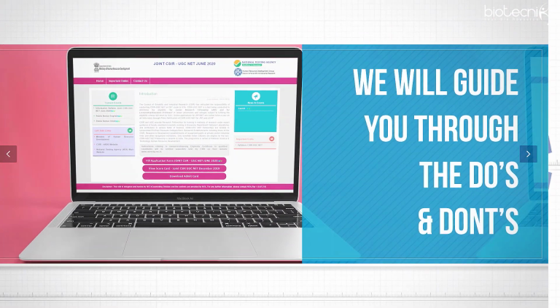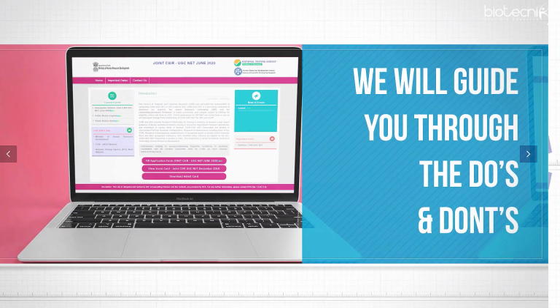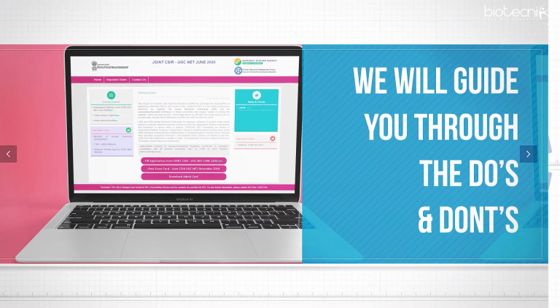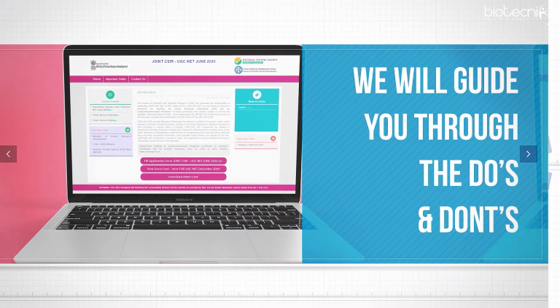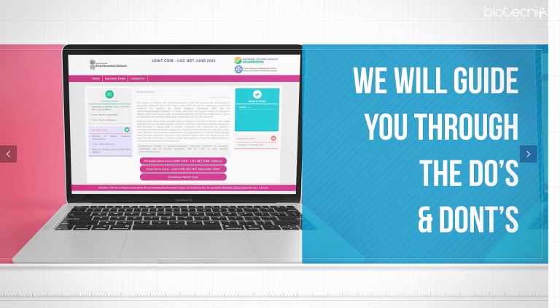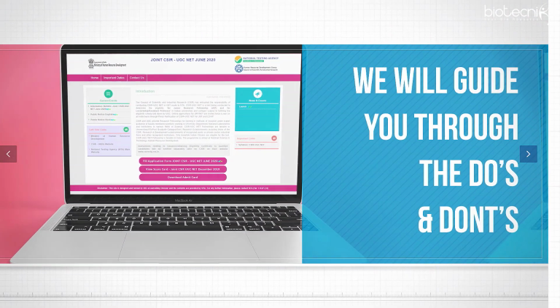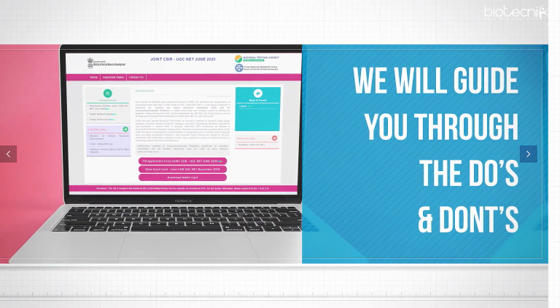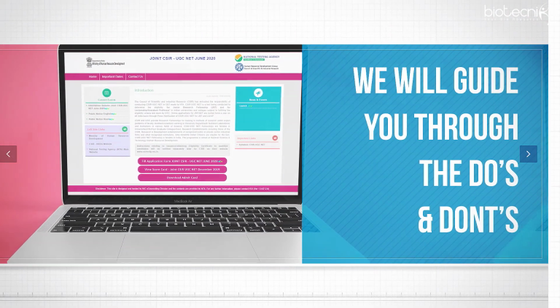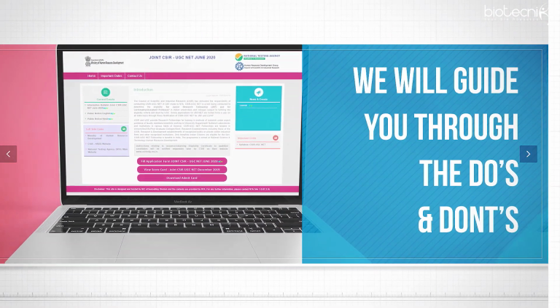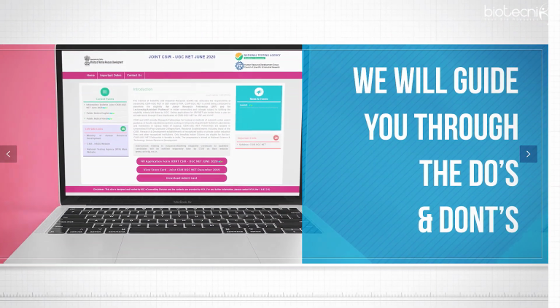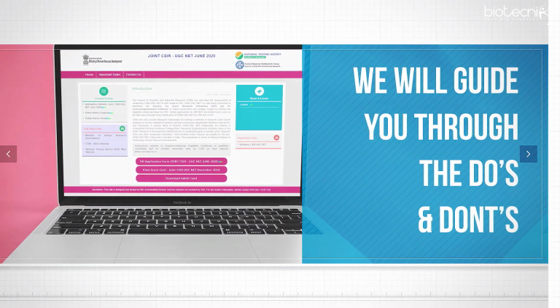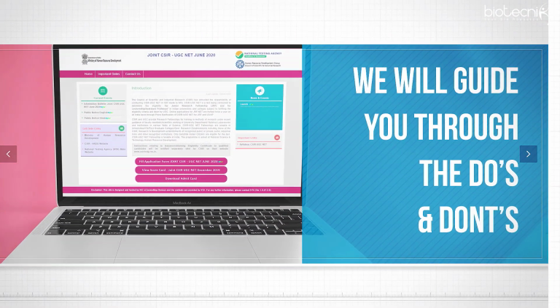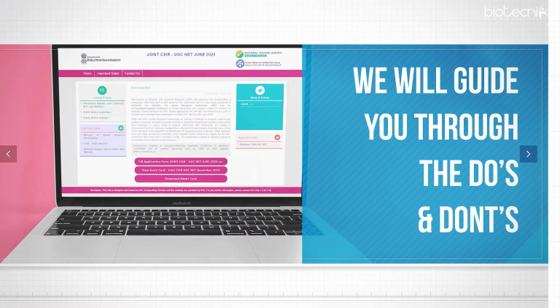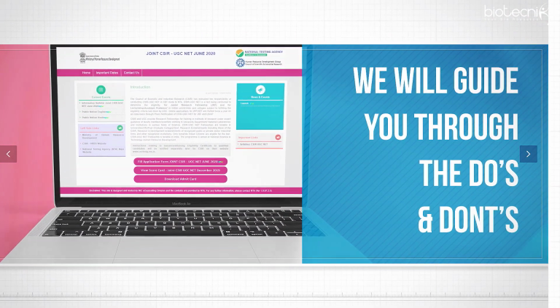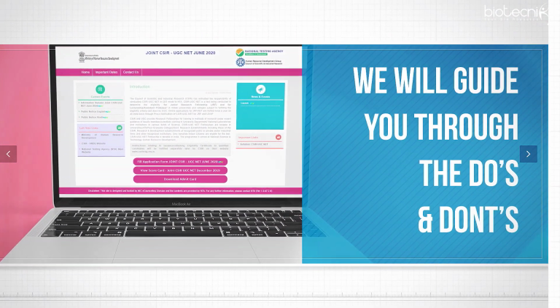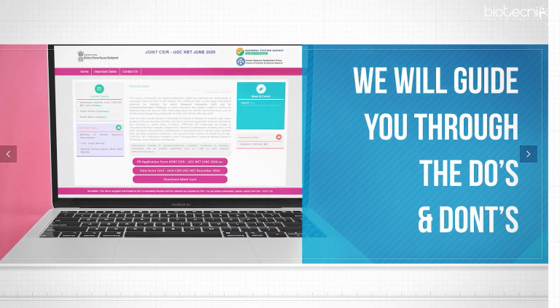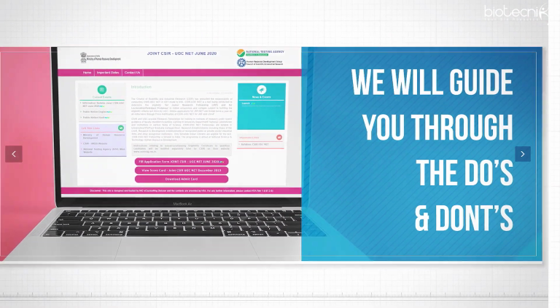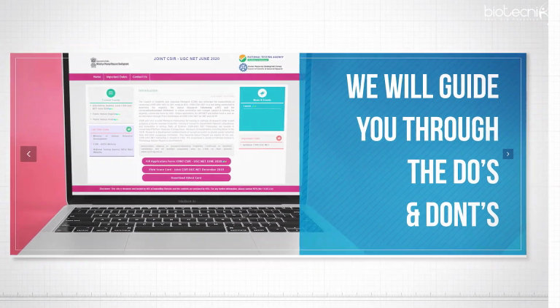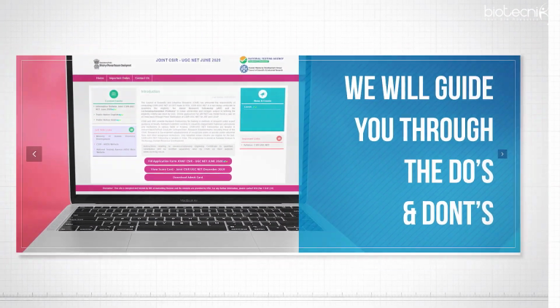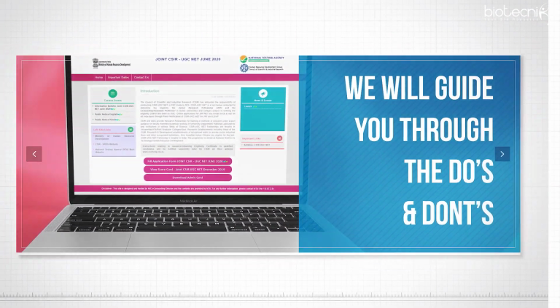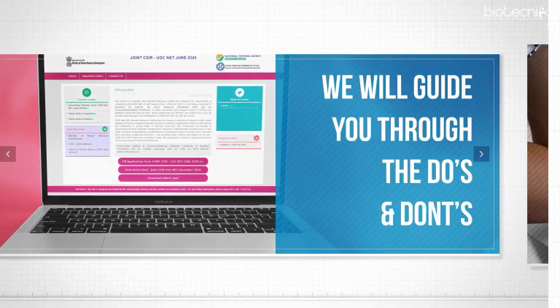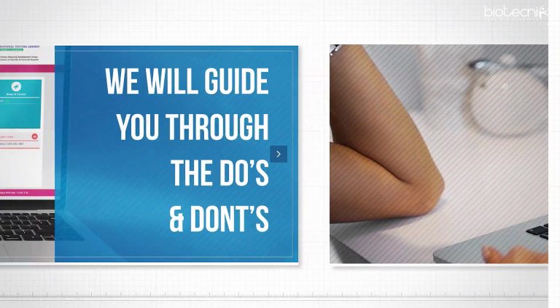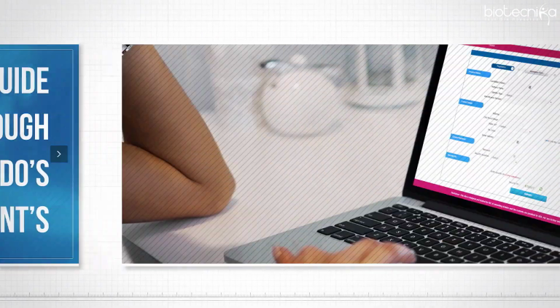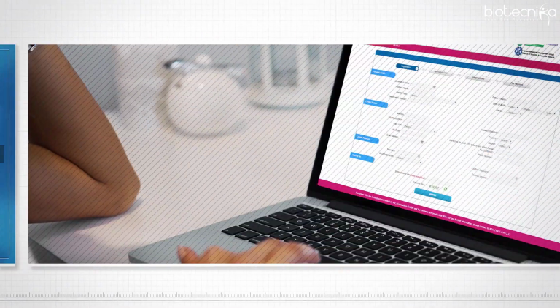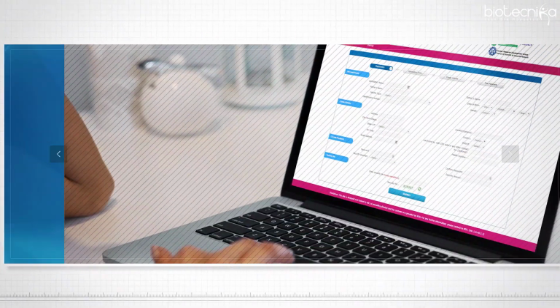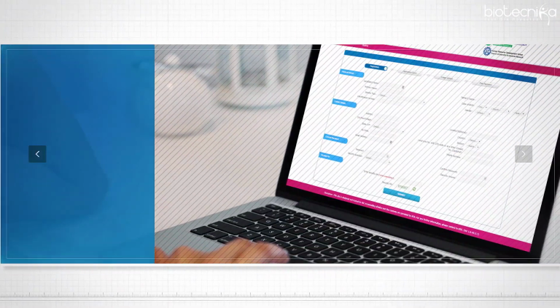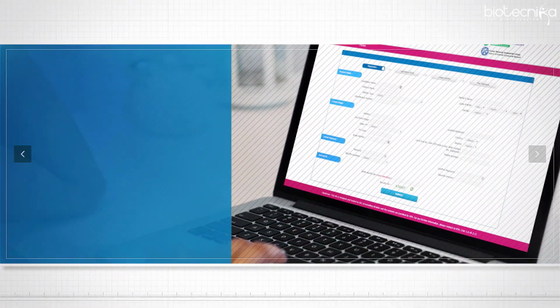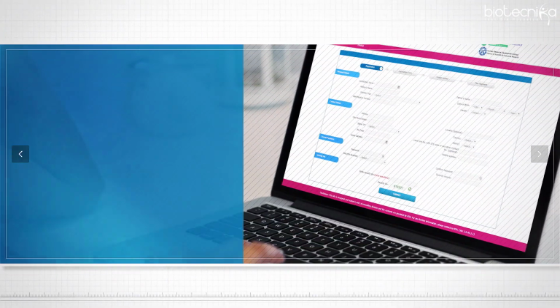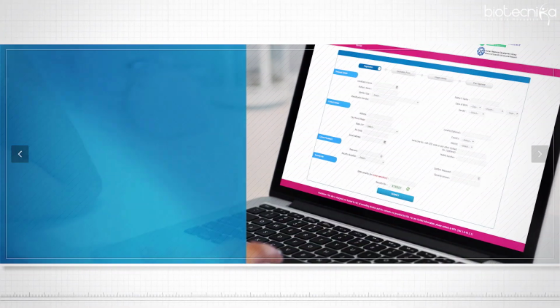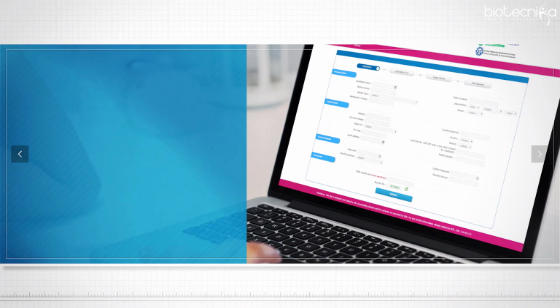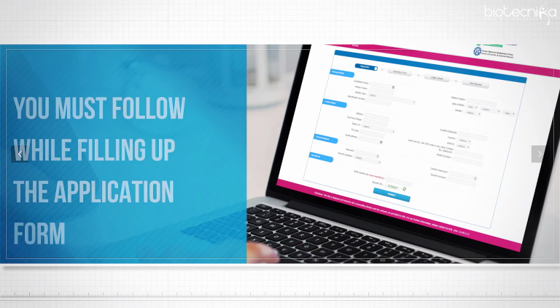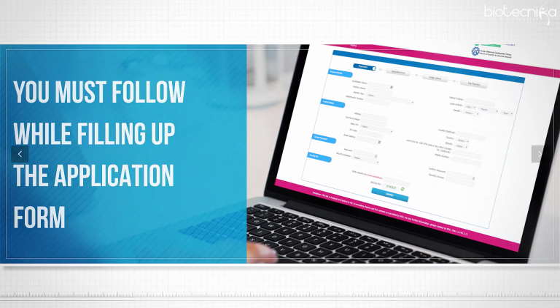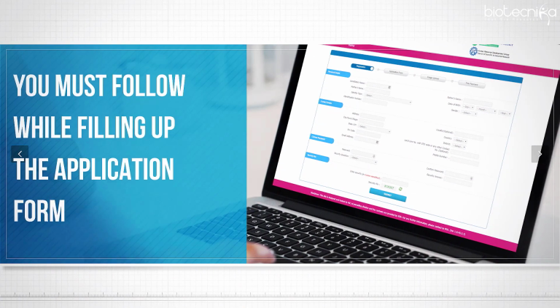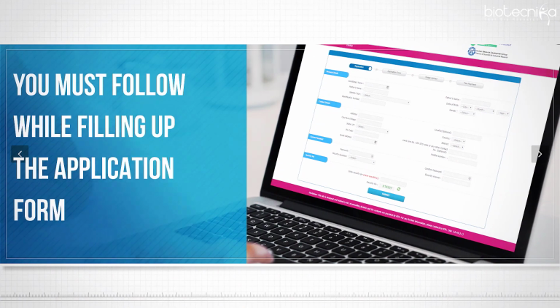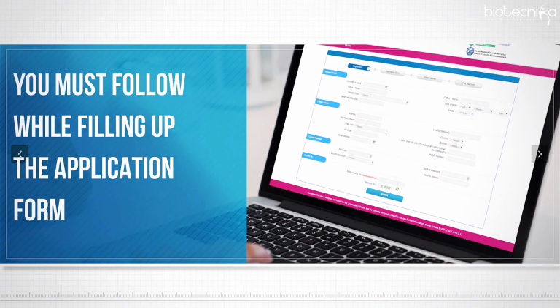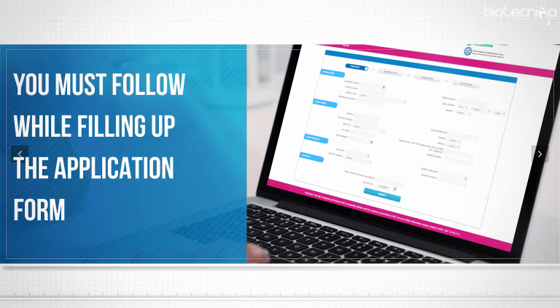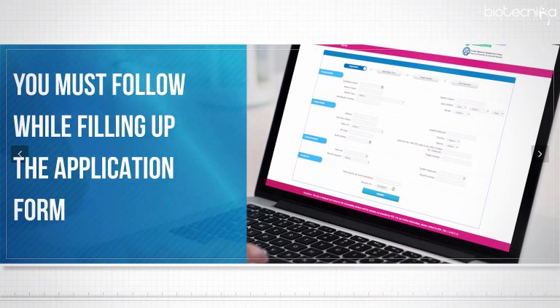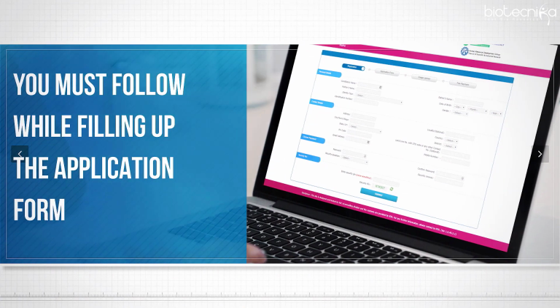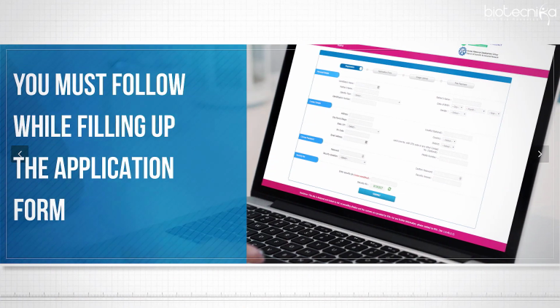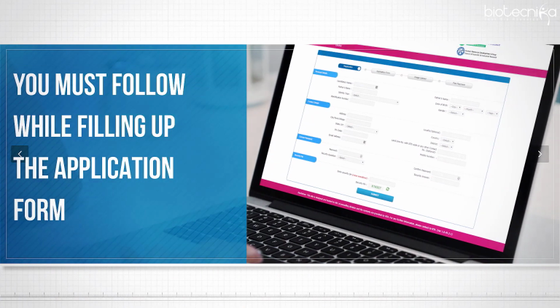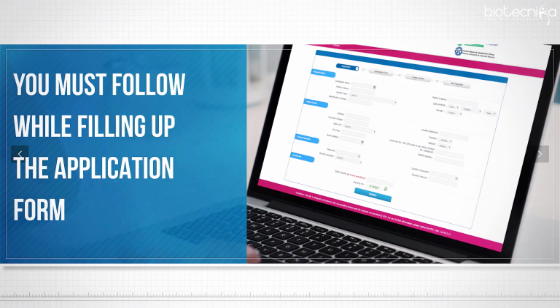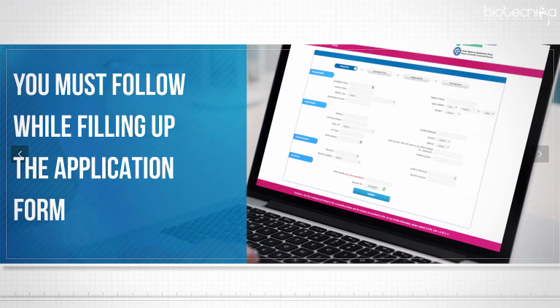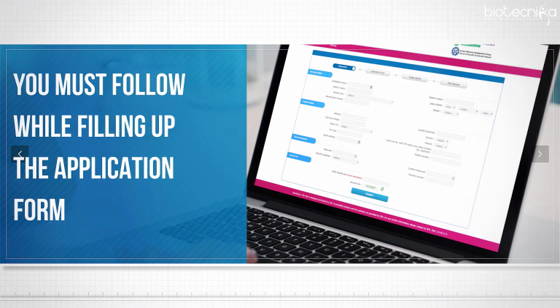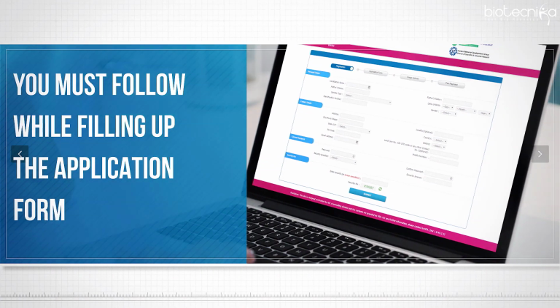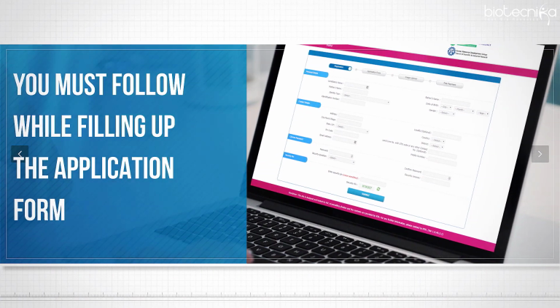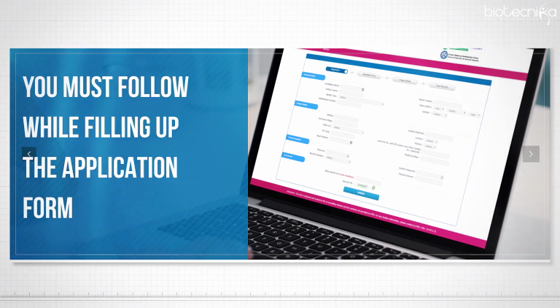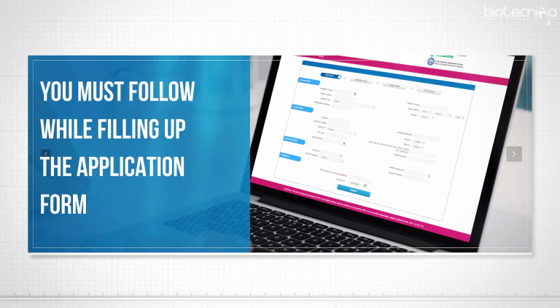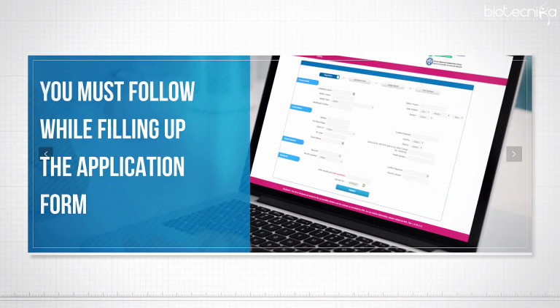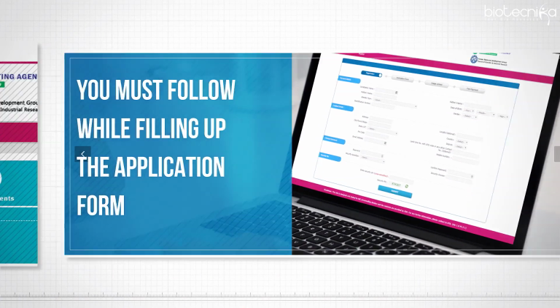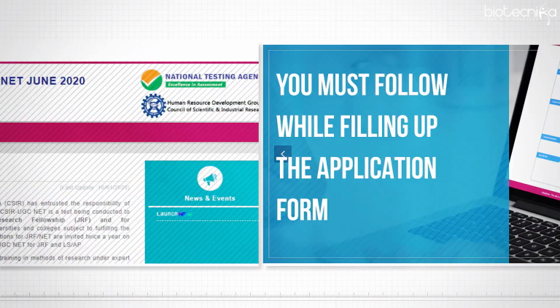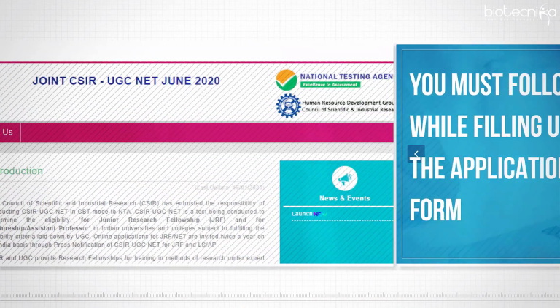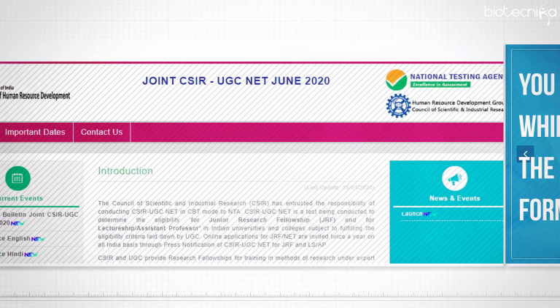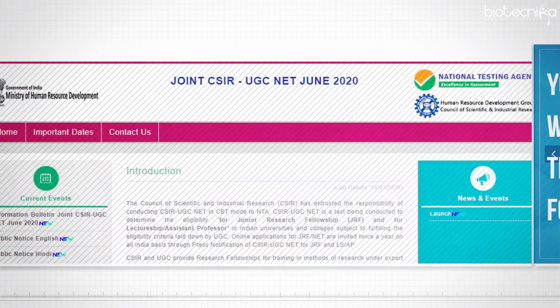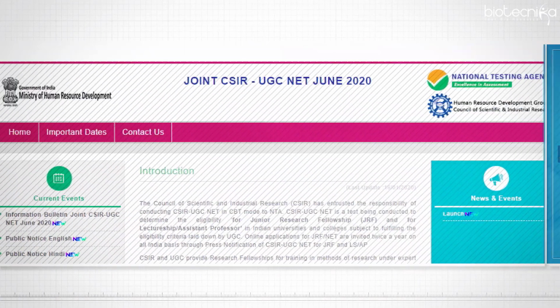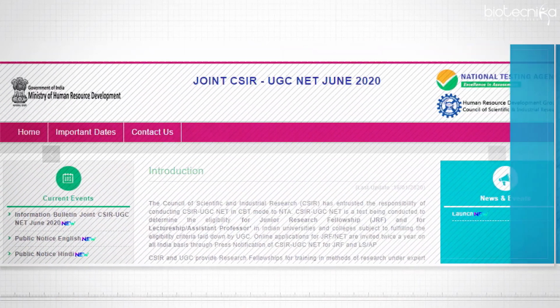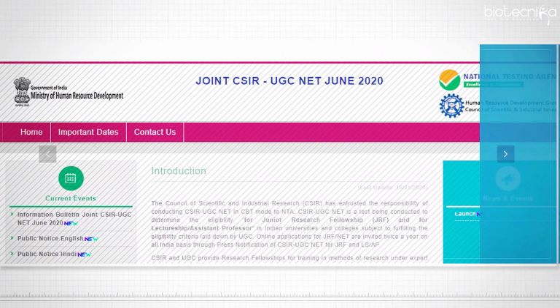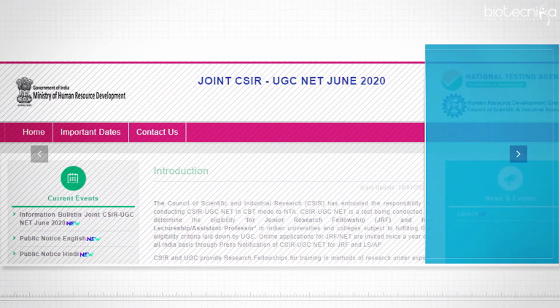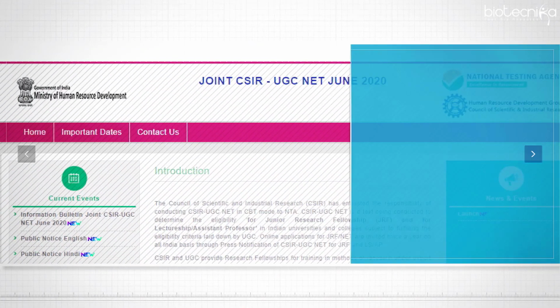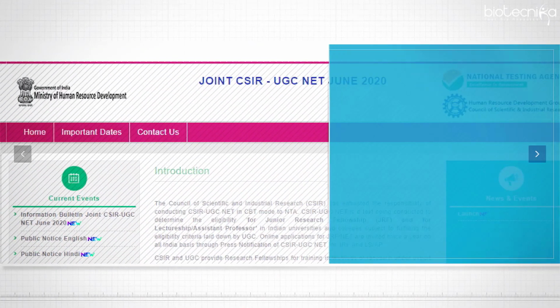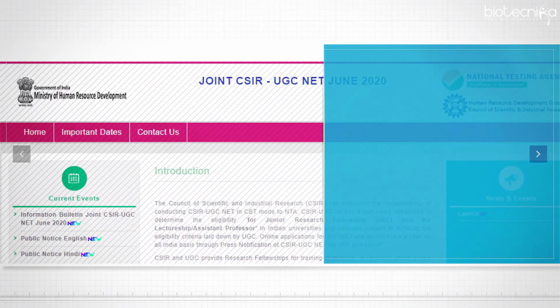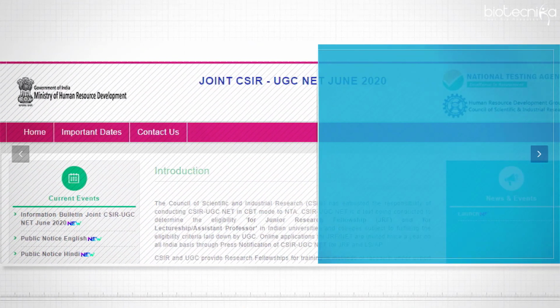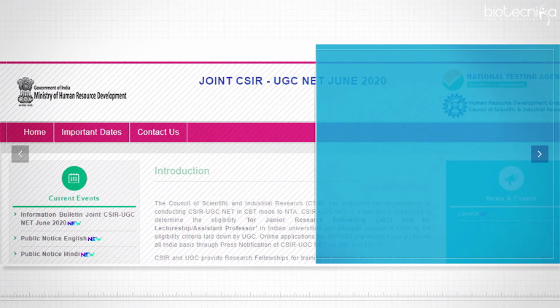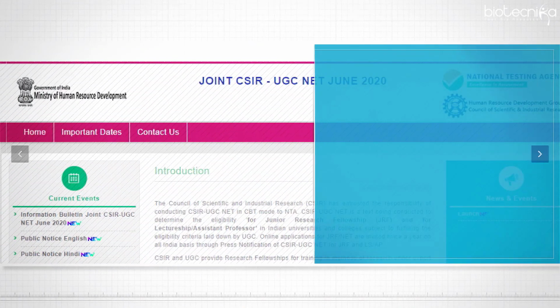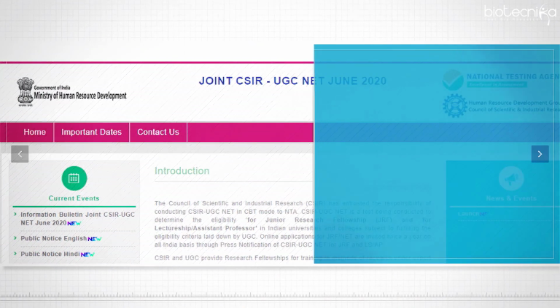In this video, we will guide you through the do's and don'ts you must follow while filling up the application form. Stay tuned to know more.